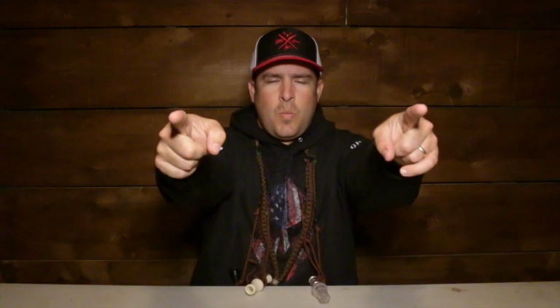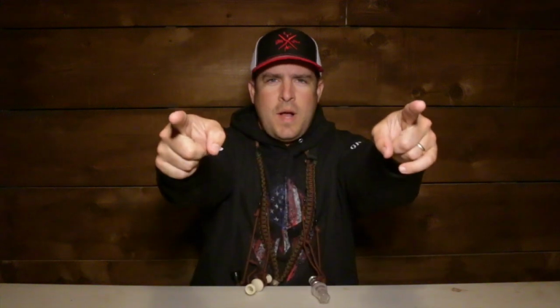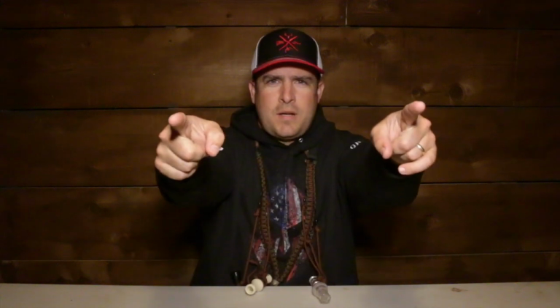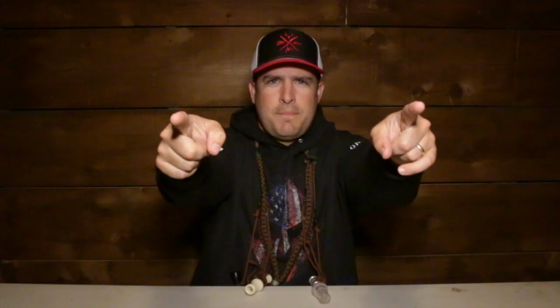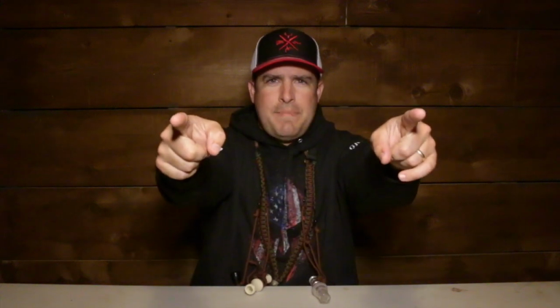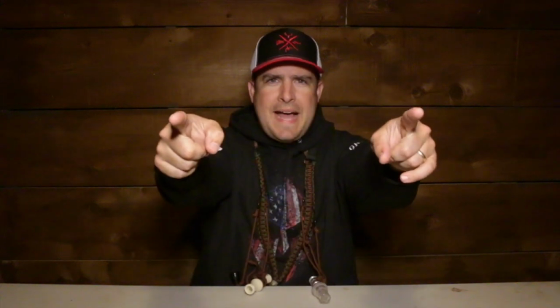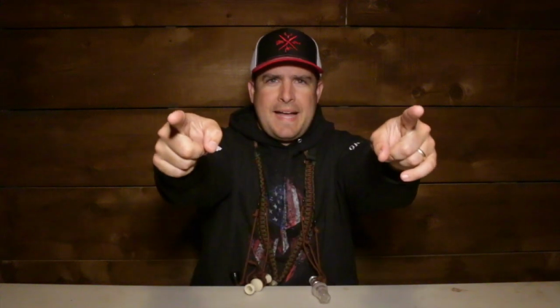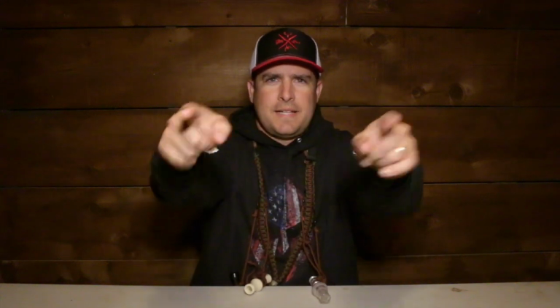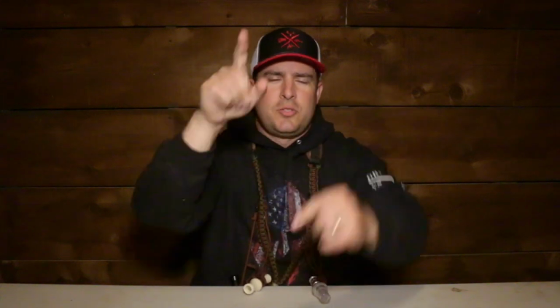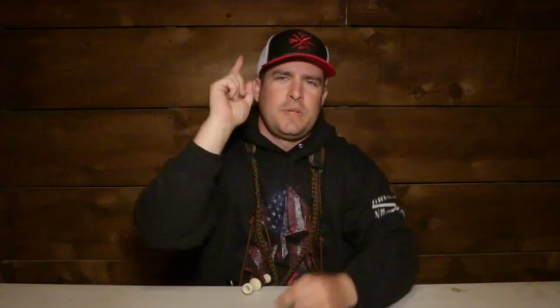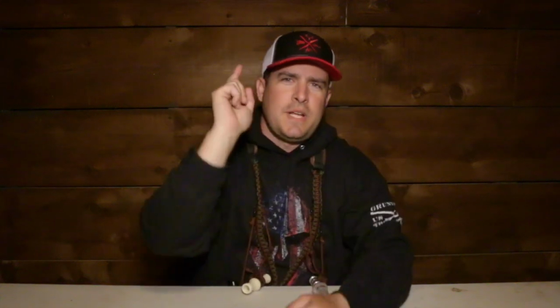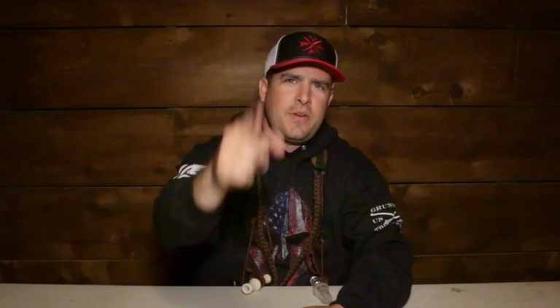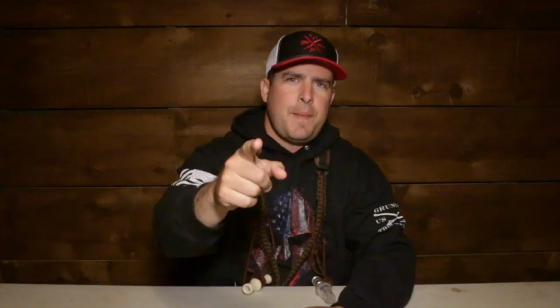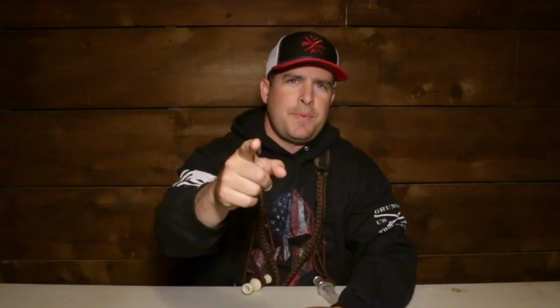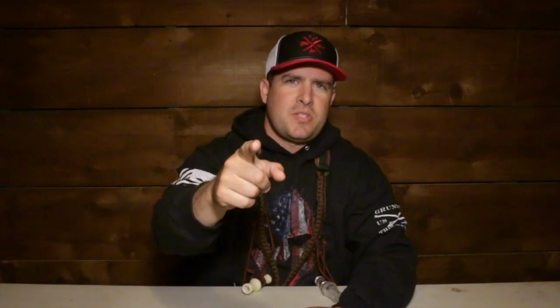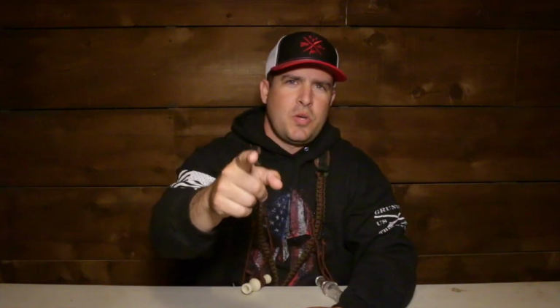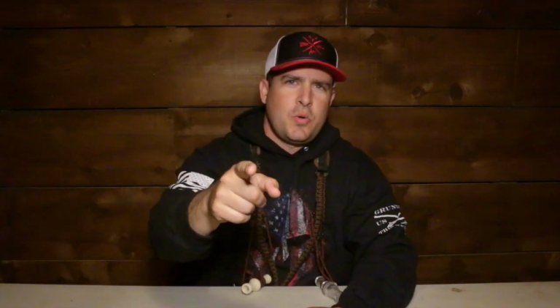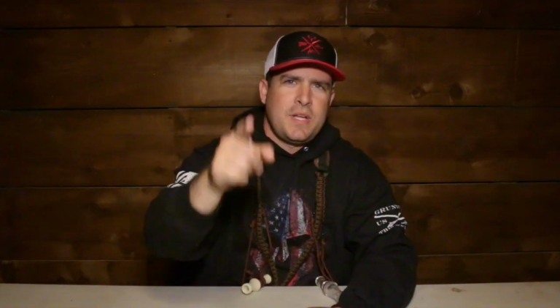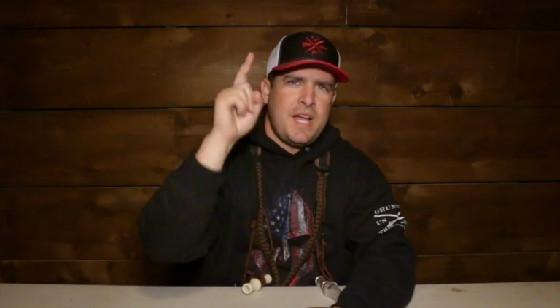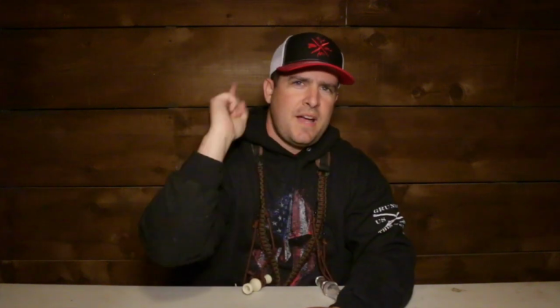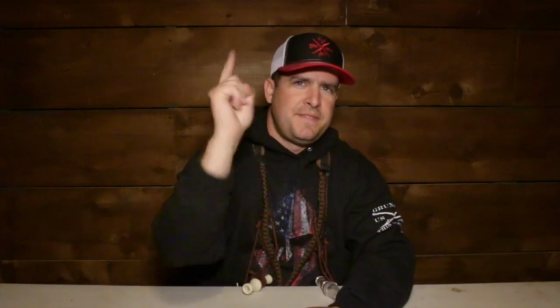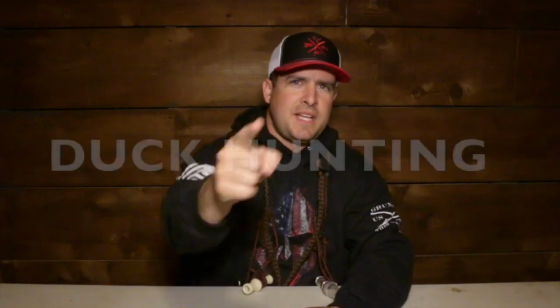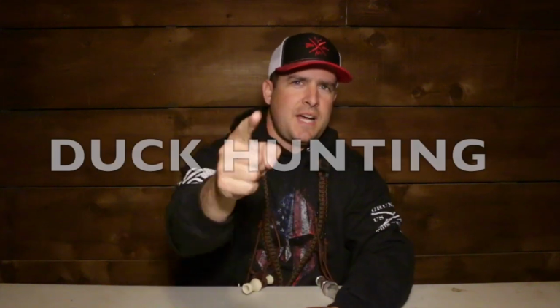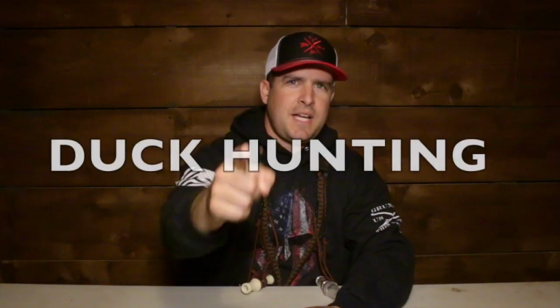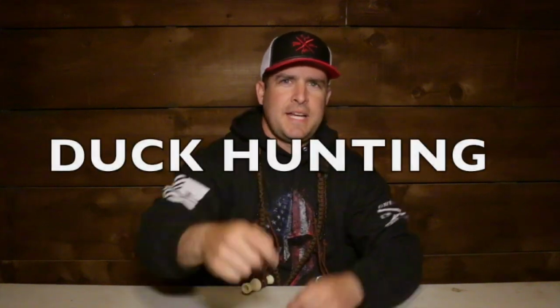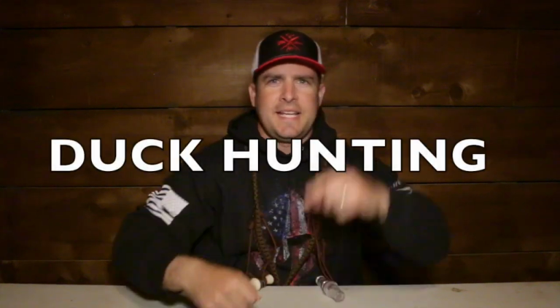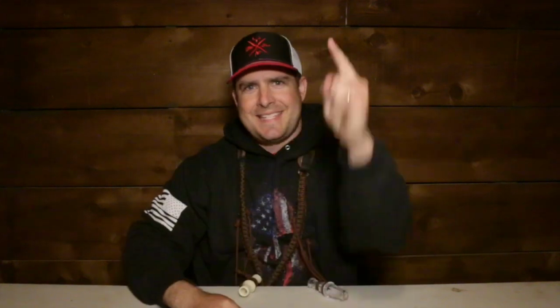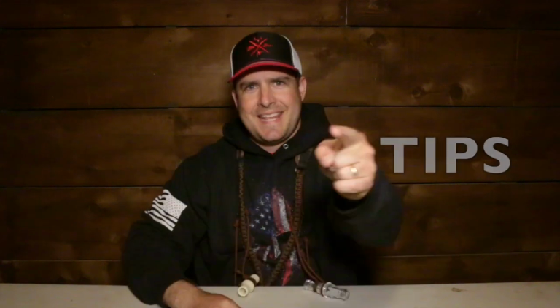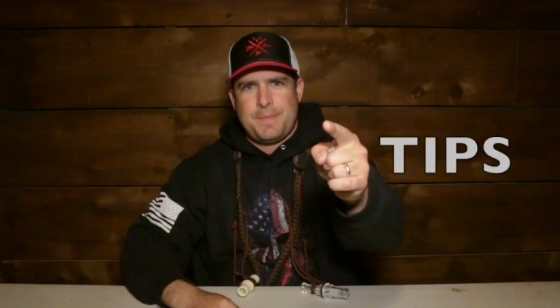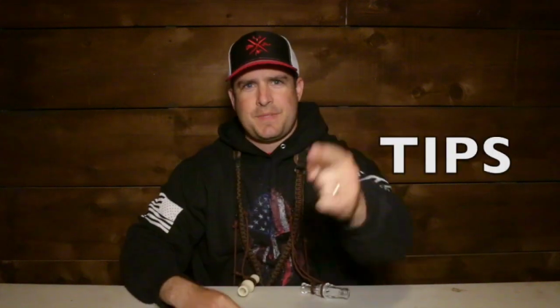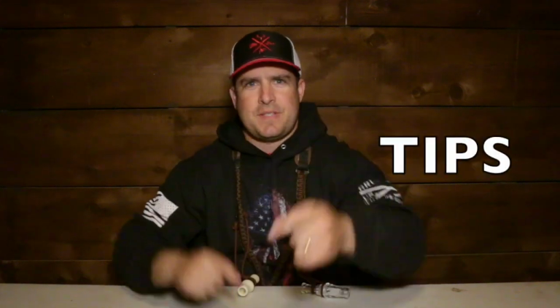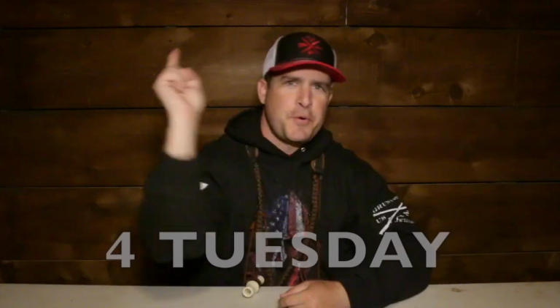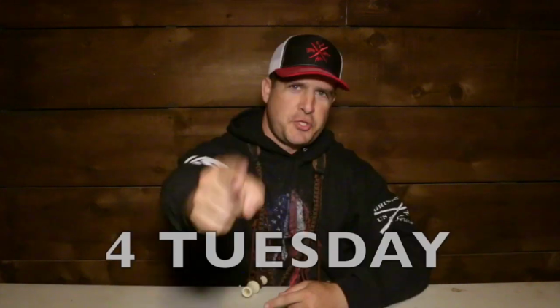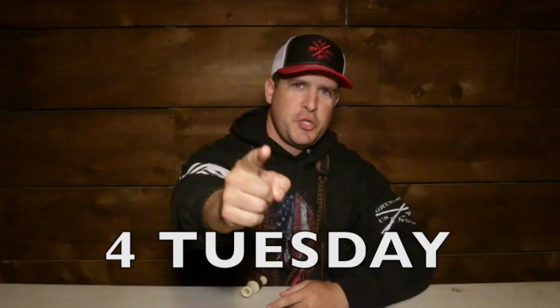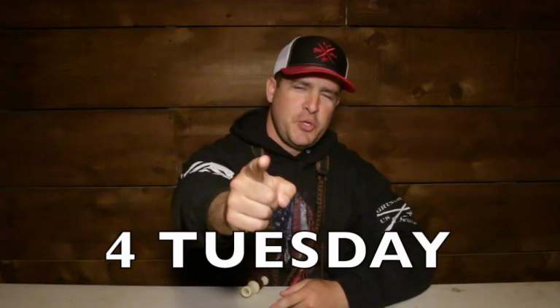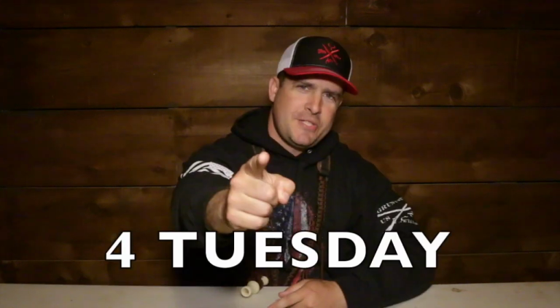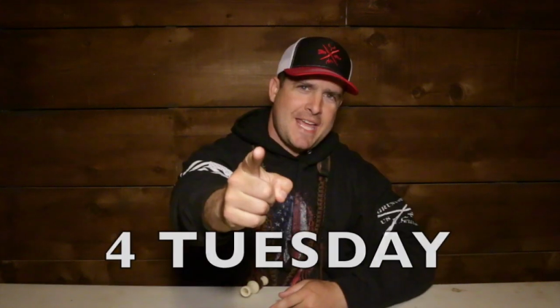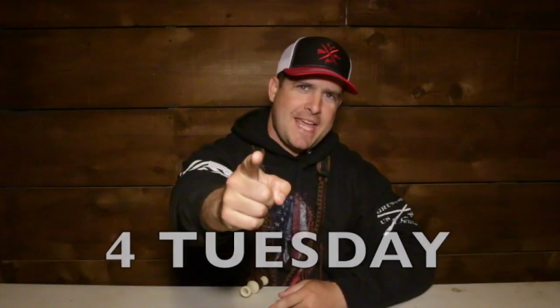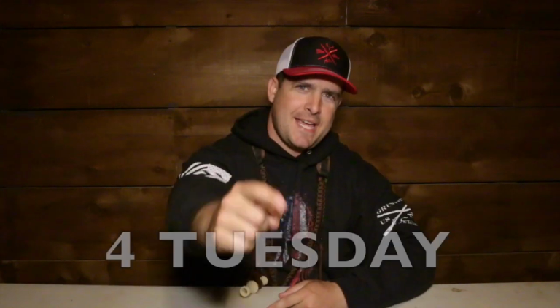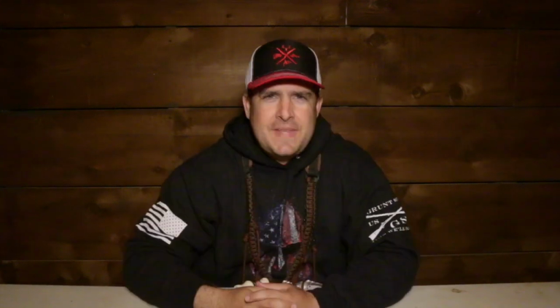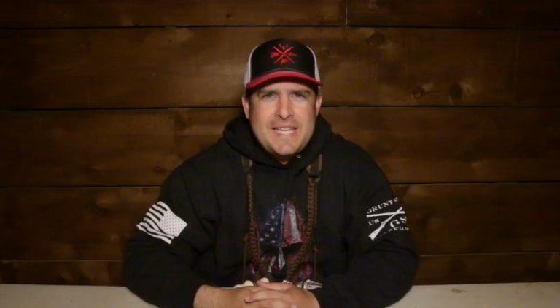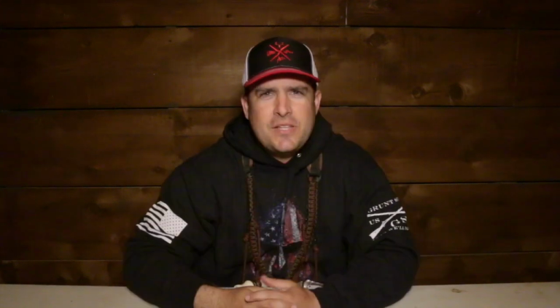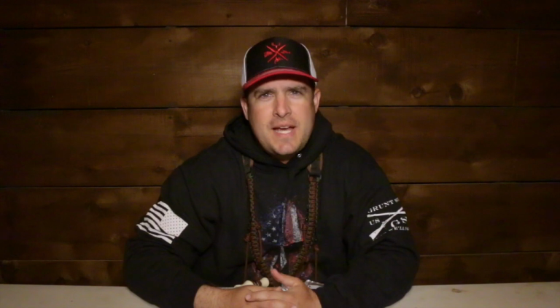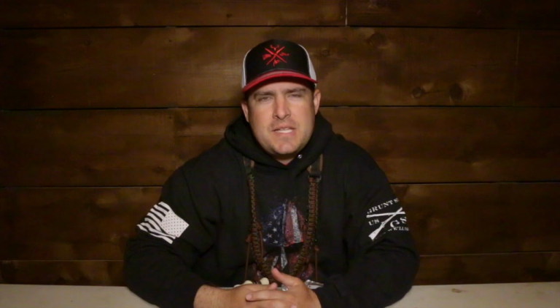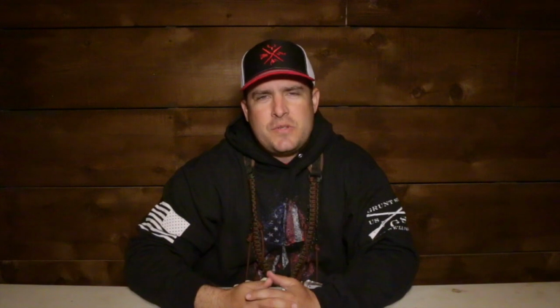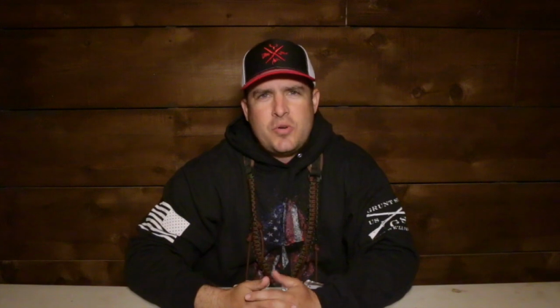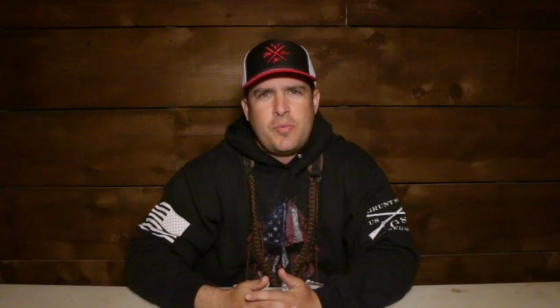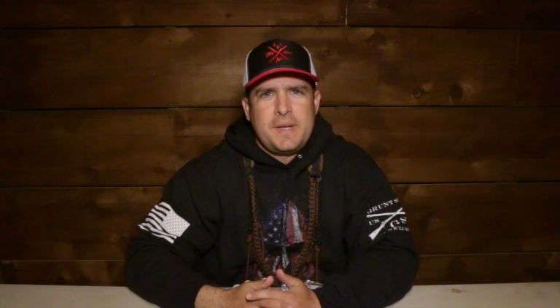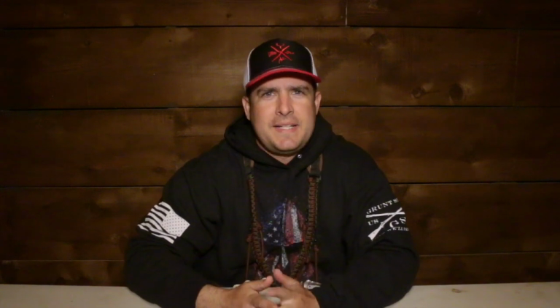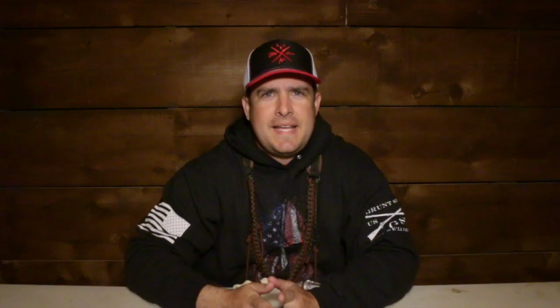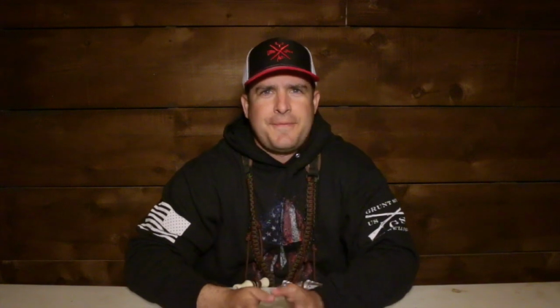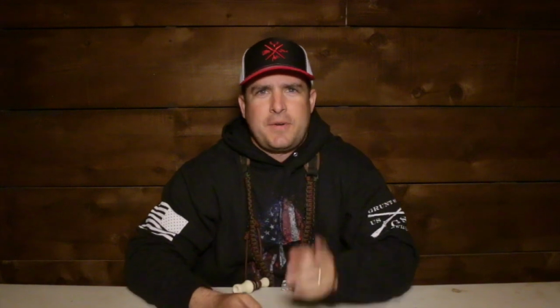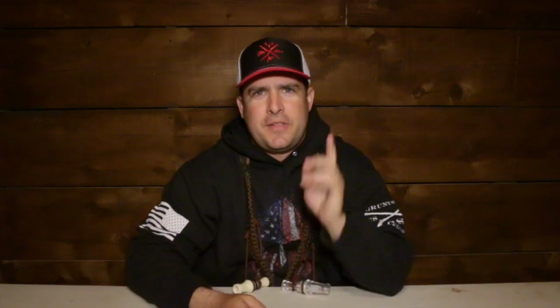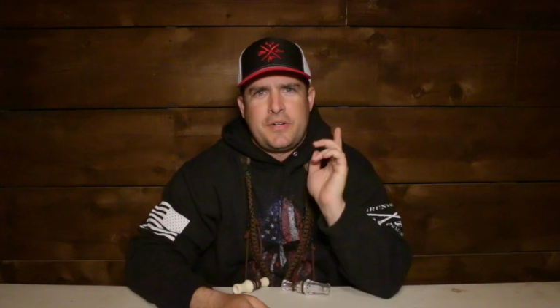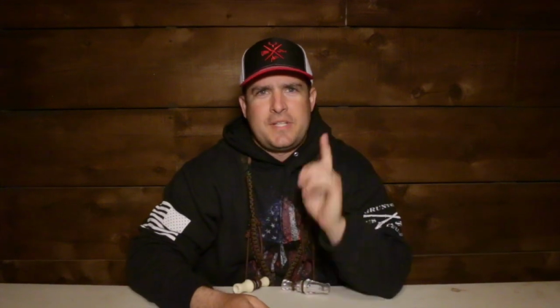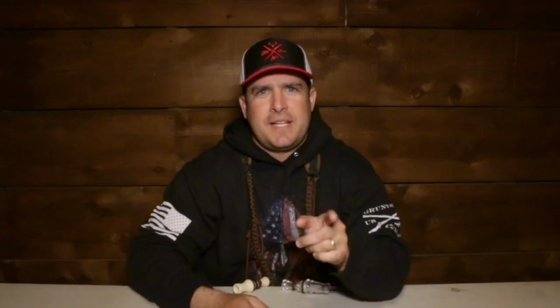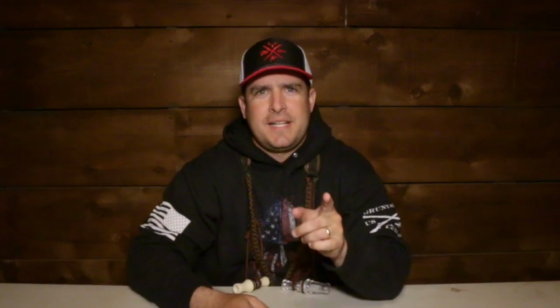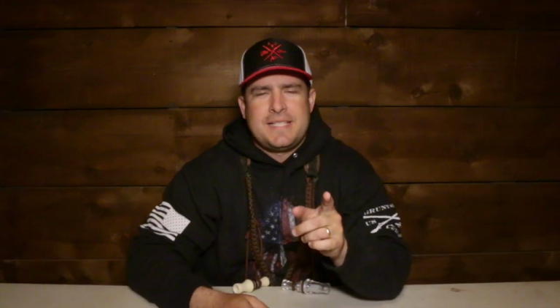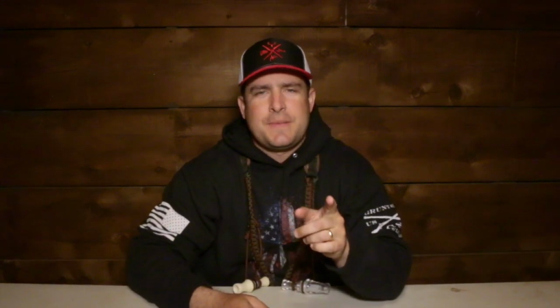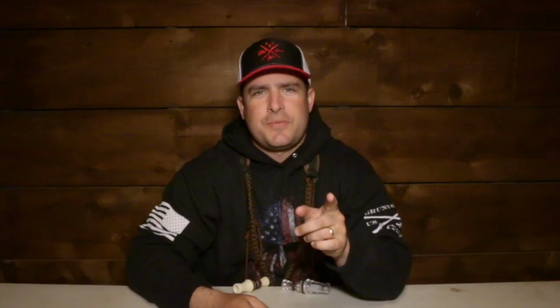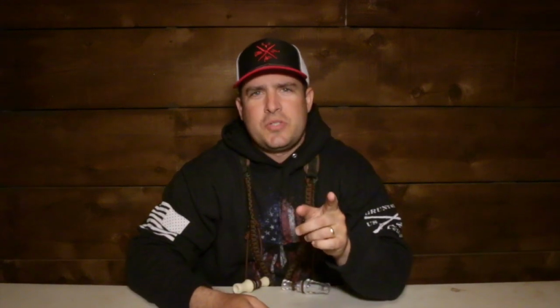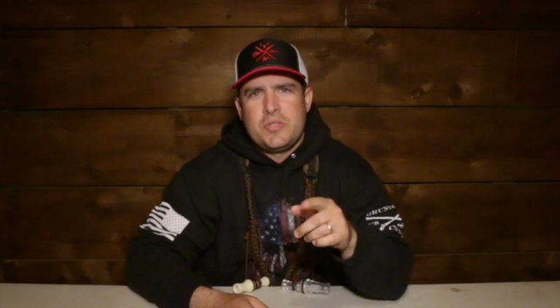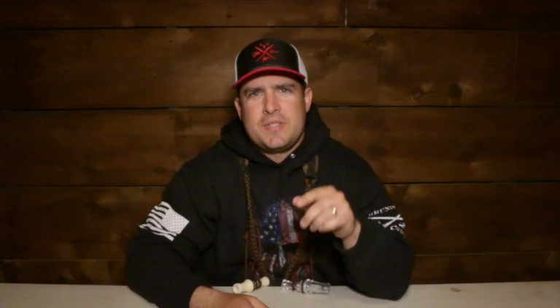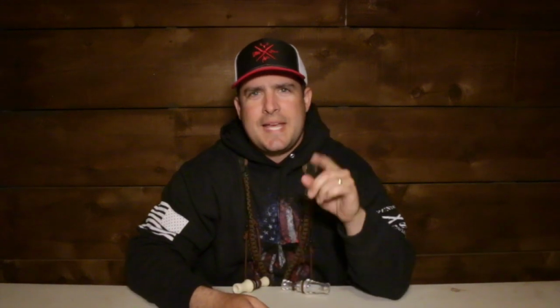Welcome back to another episode of Duck Hunting Tips for Tuesday. Thank you guys for joining me today.